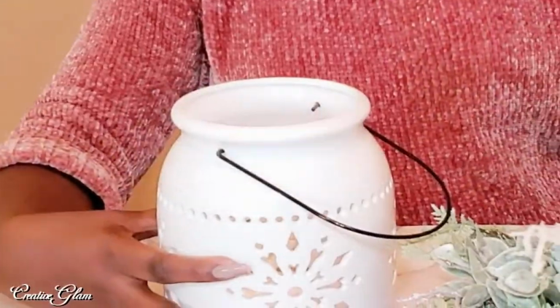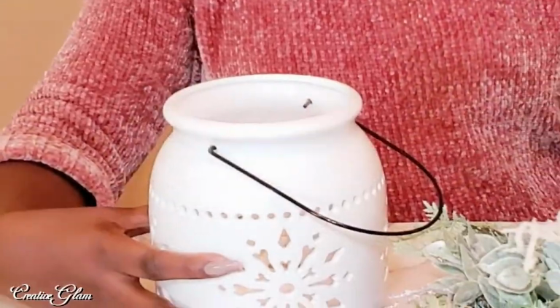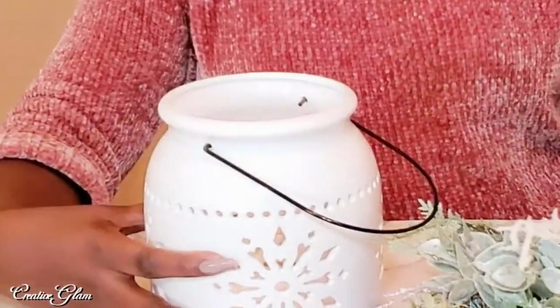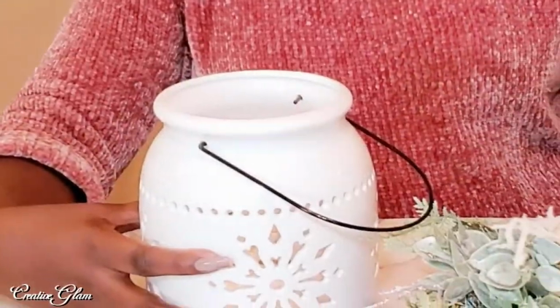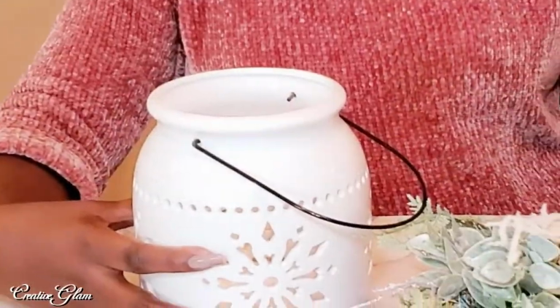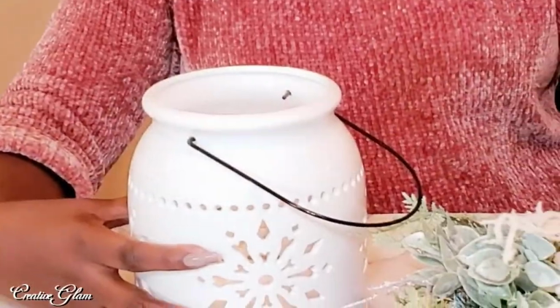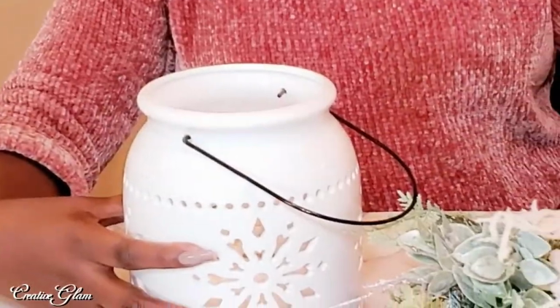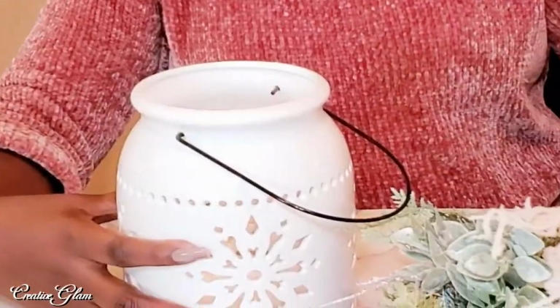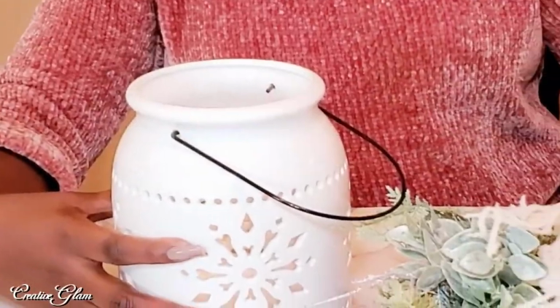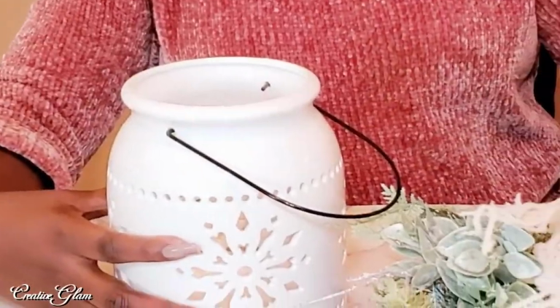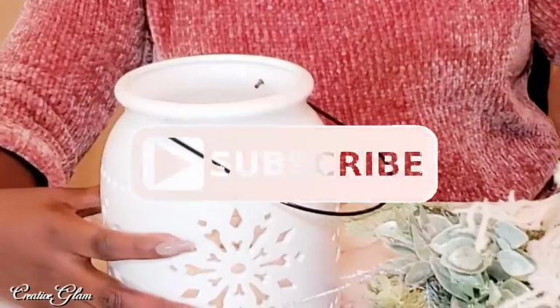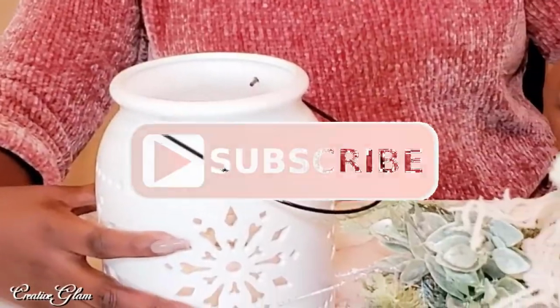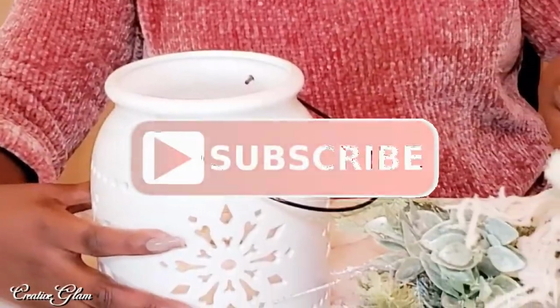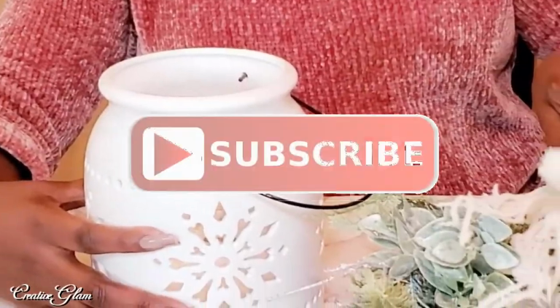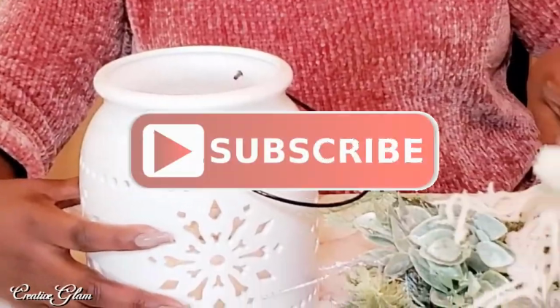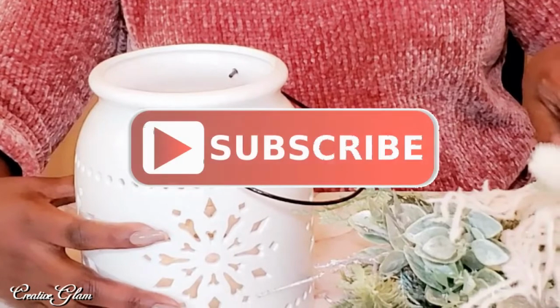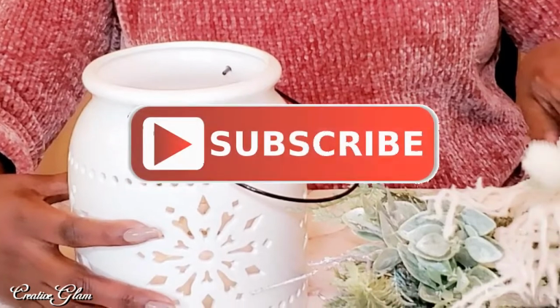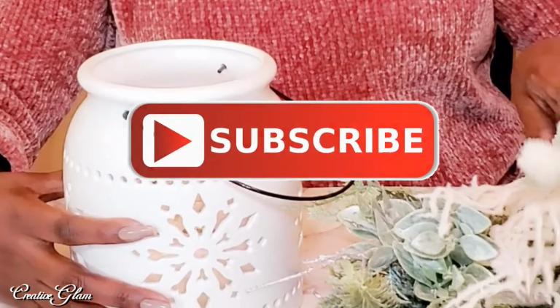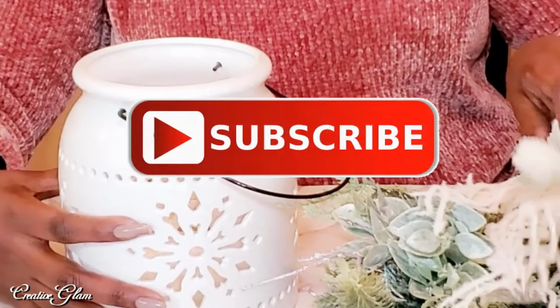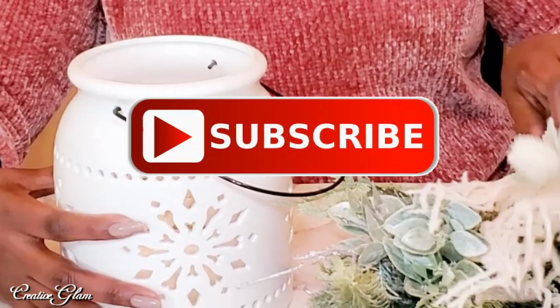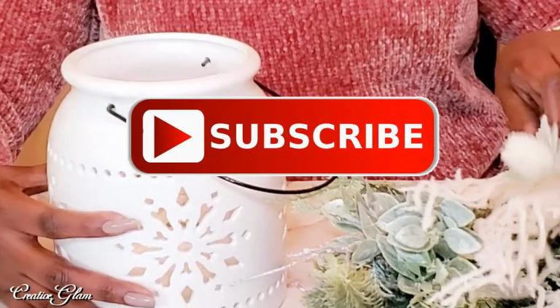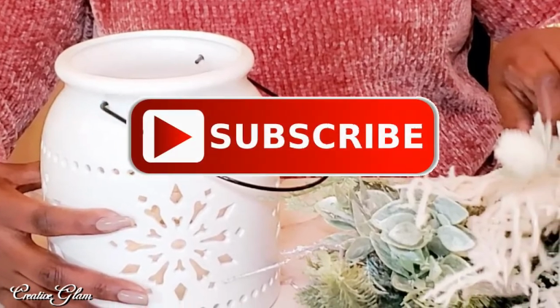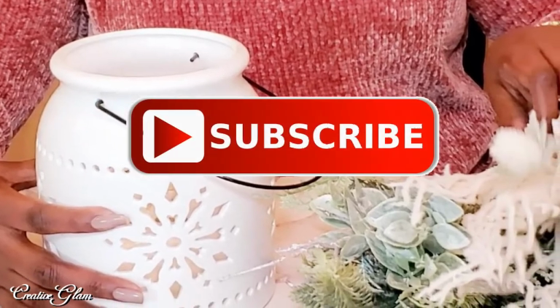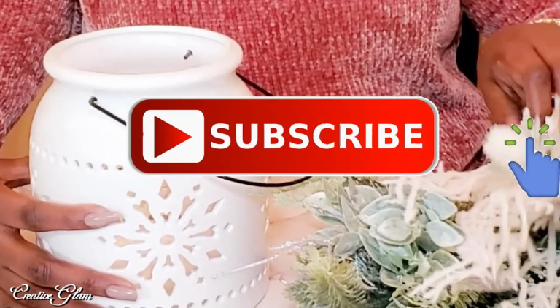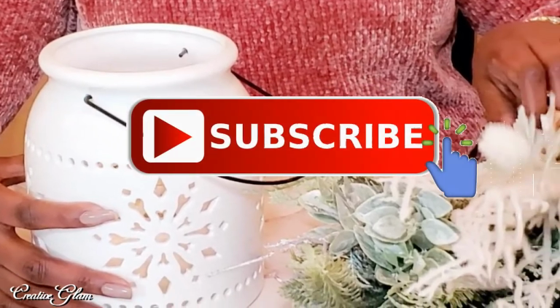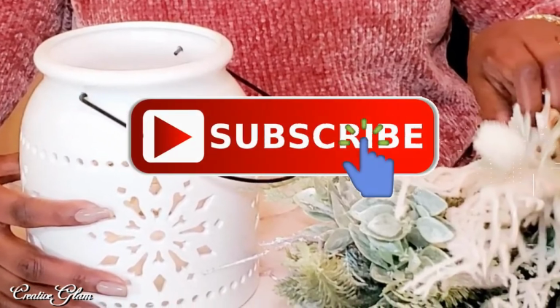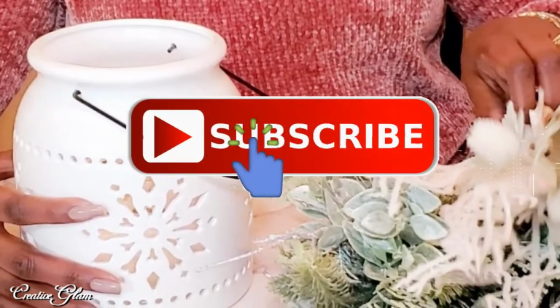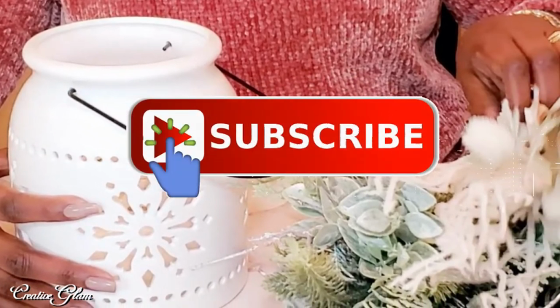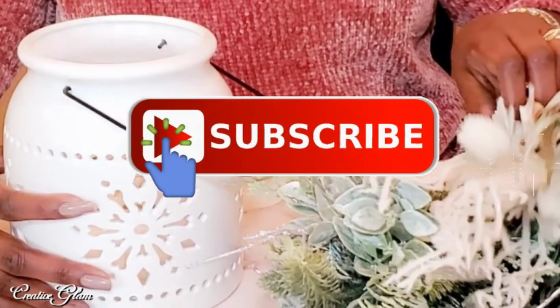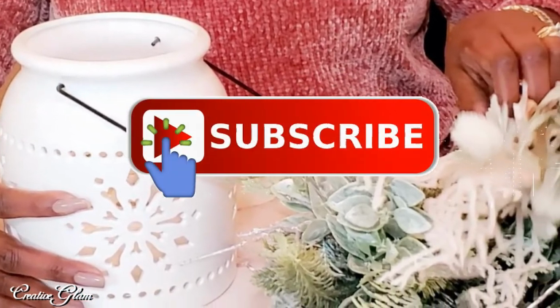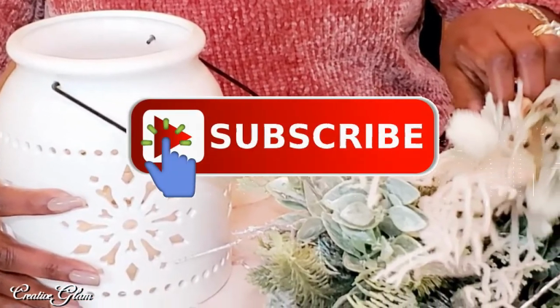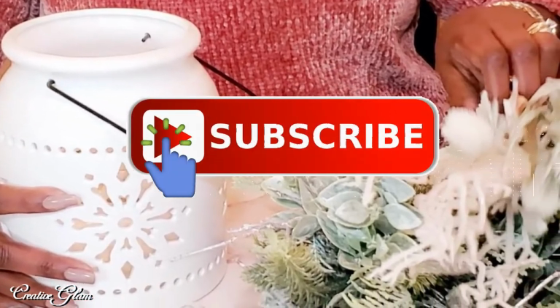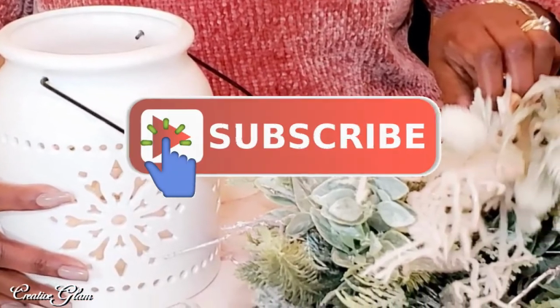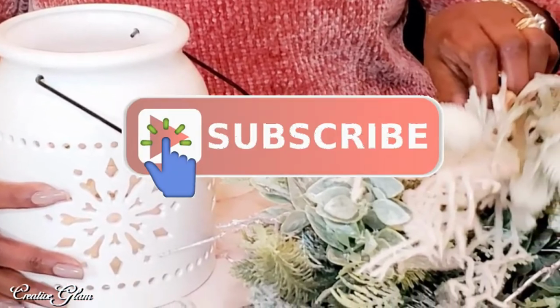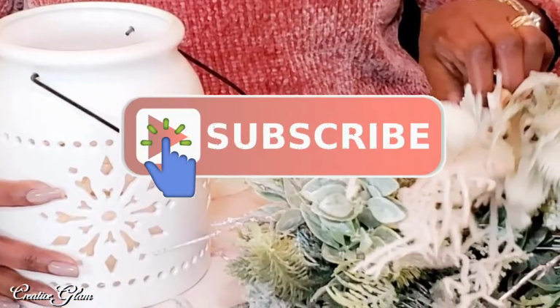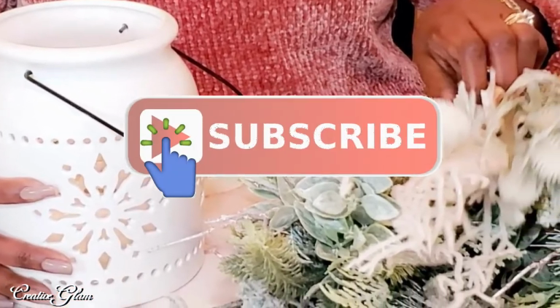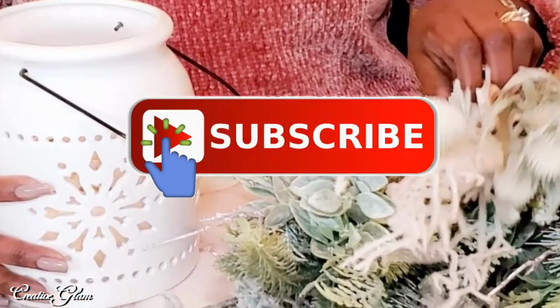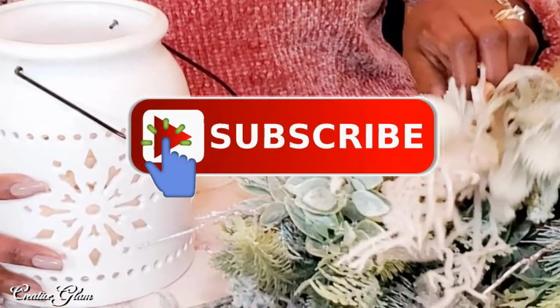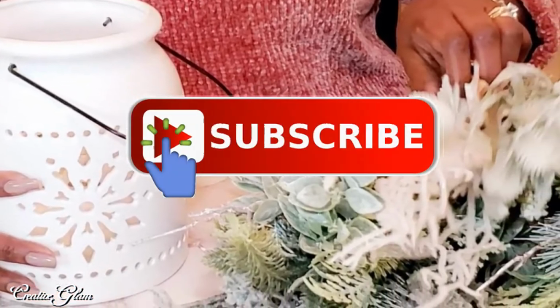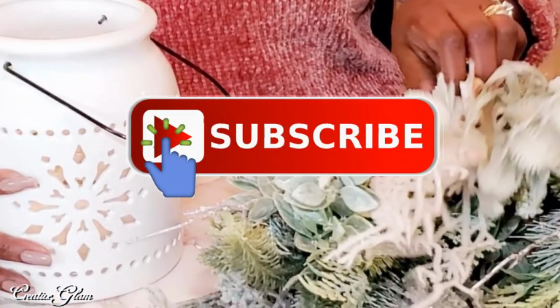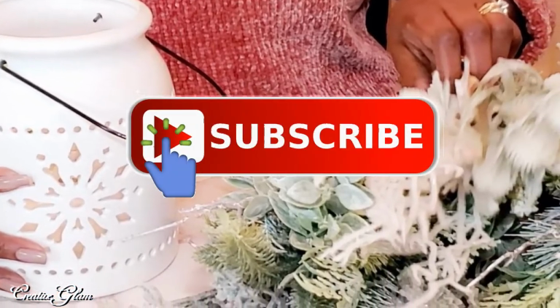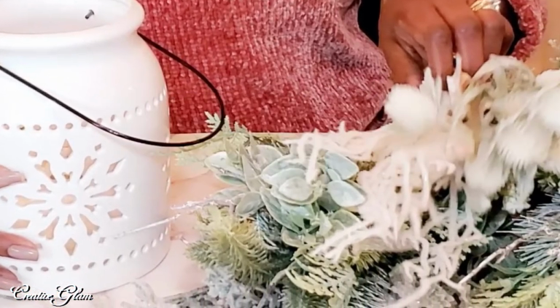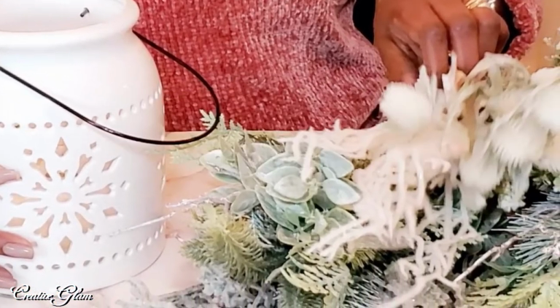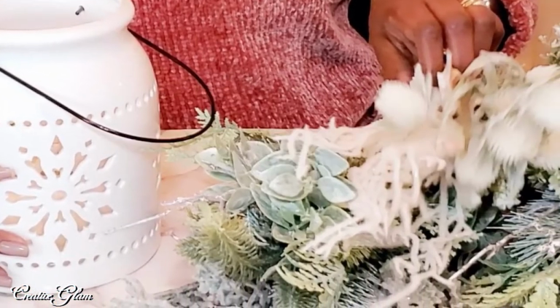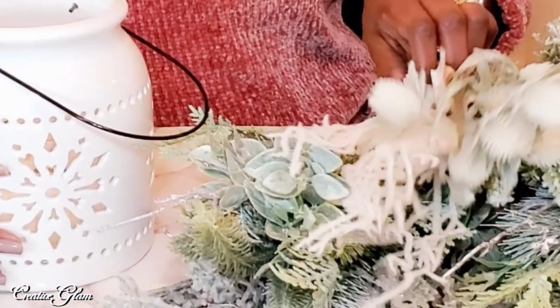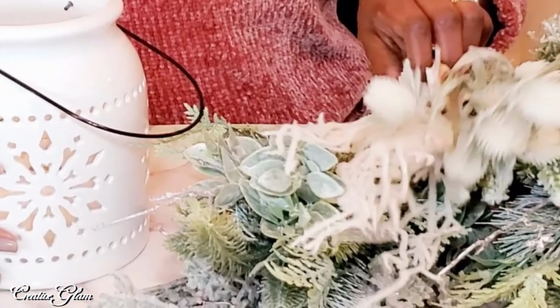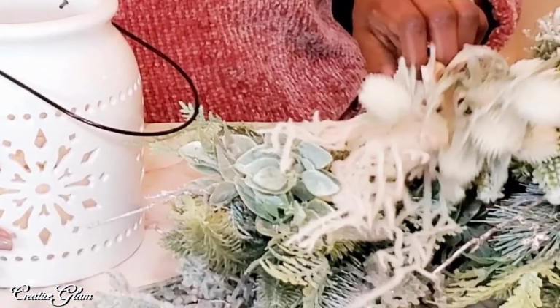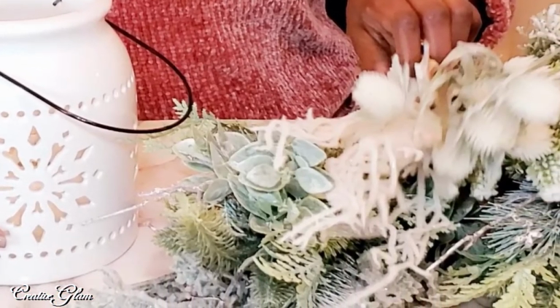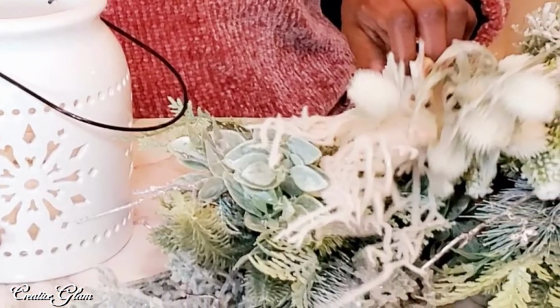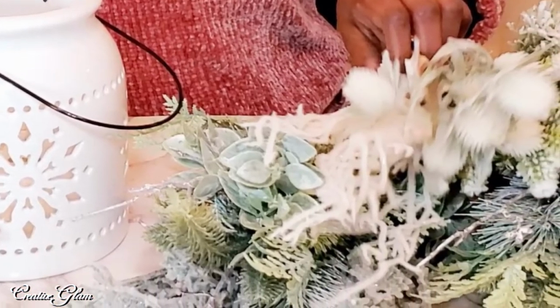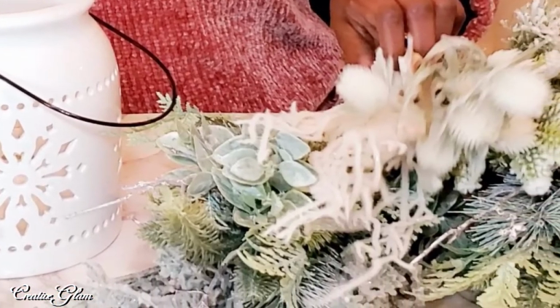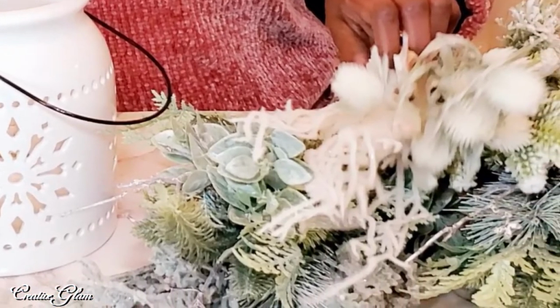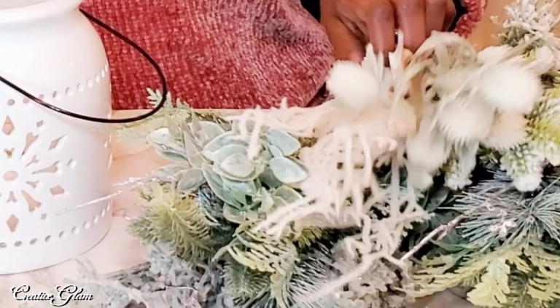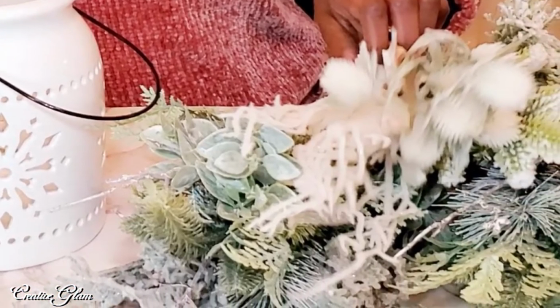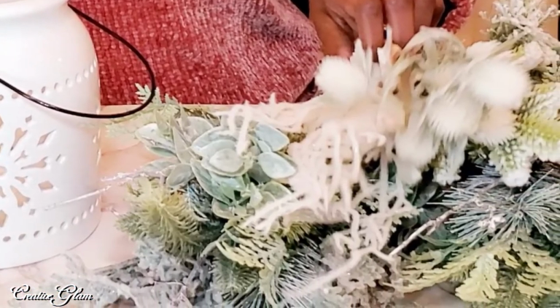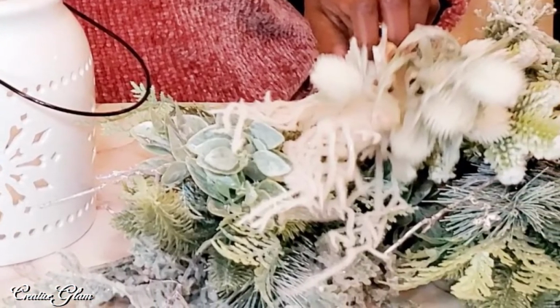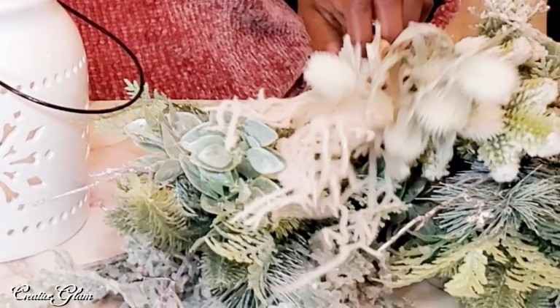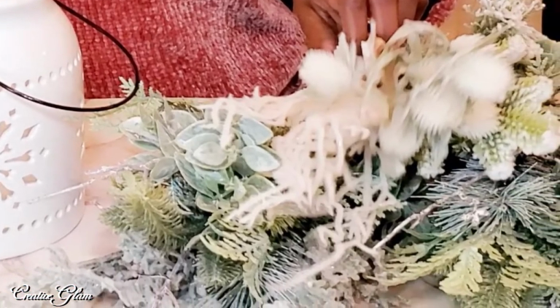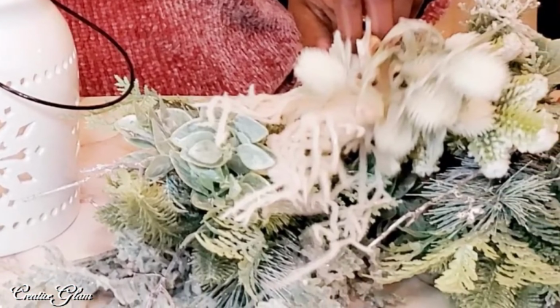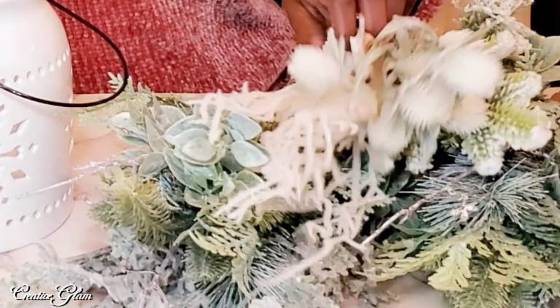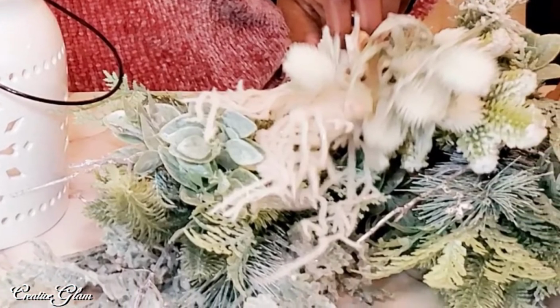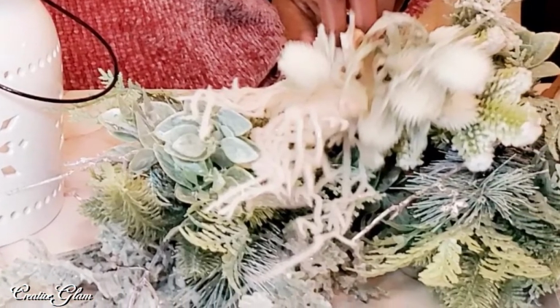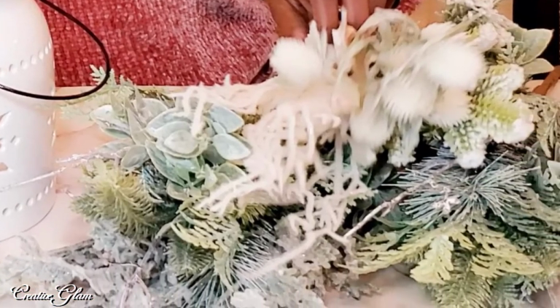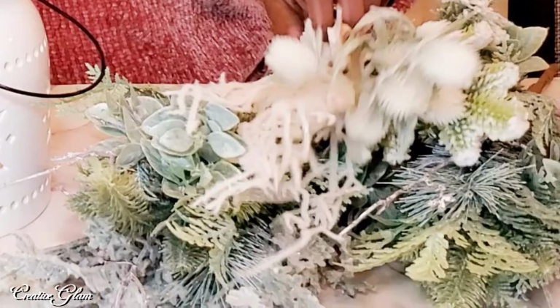Make sure you hit that subscribe button along with the notification bell. Hit it twice so you don't miss out on any of my future videos.